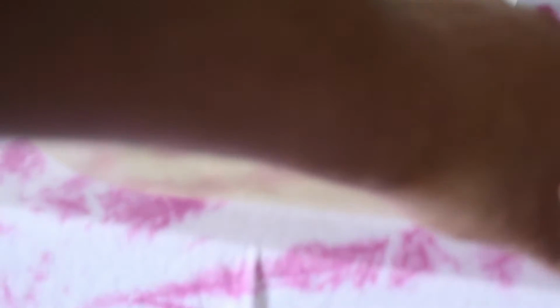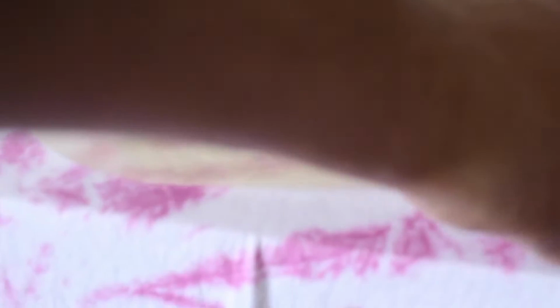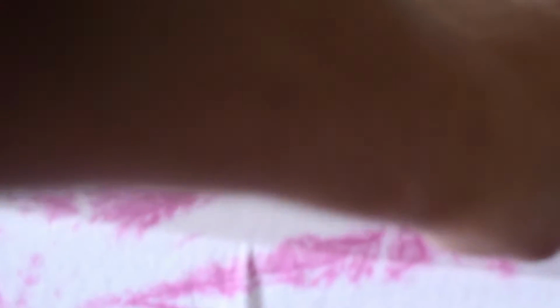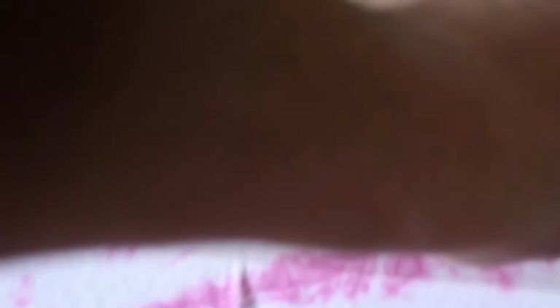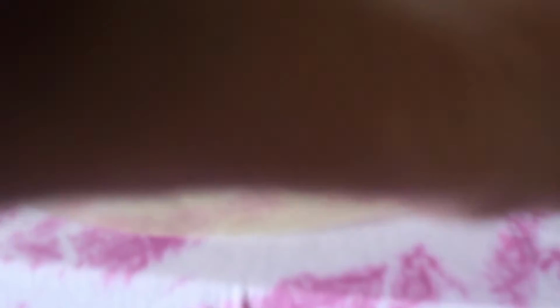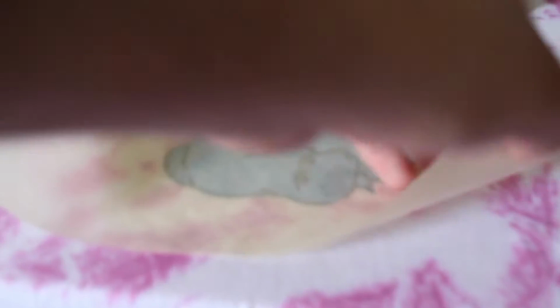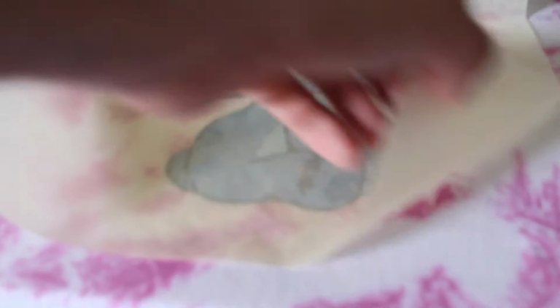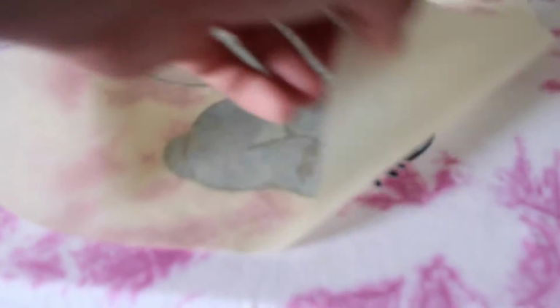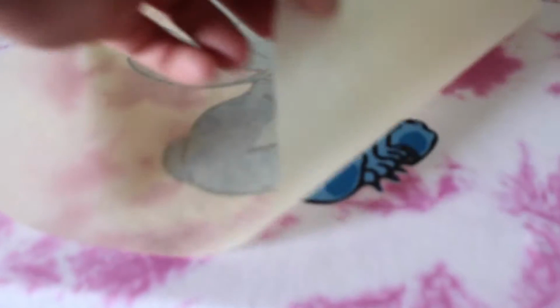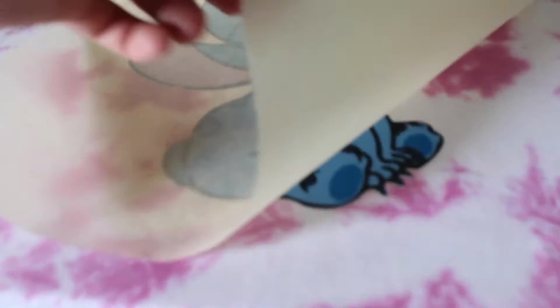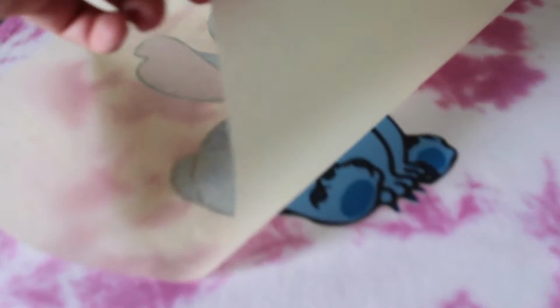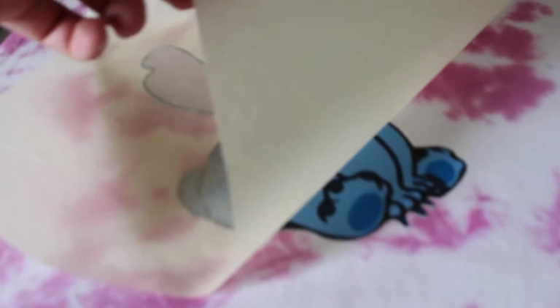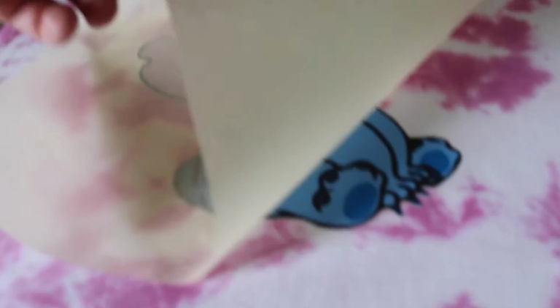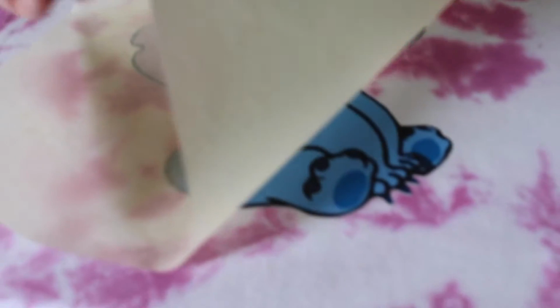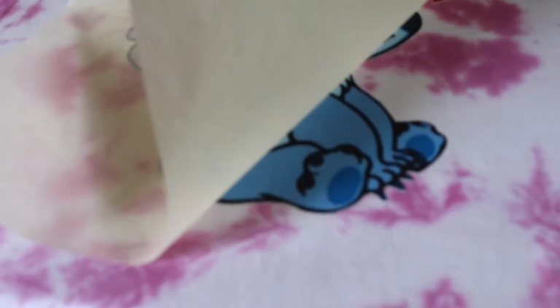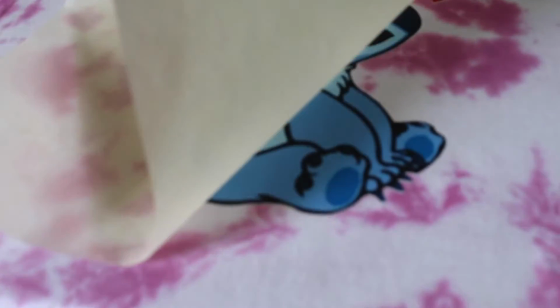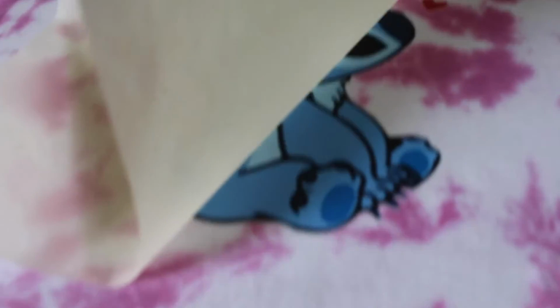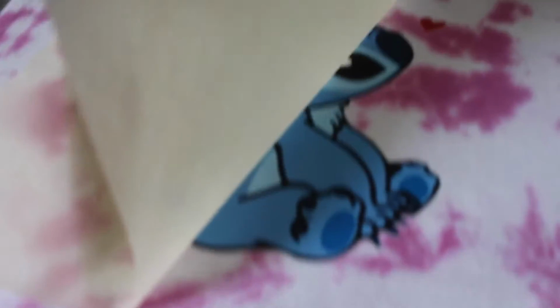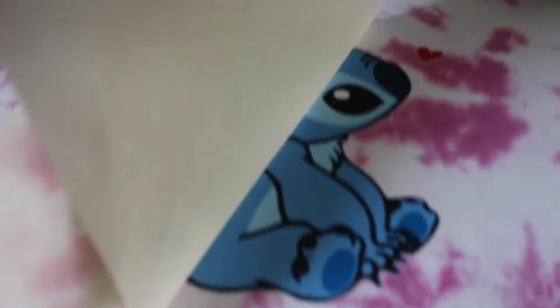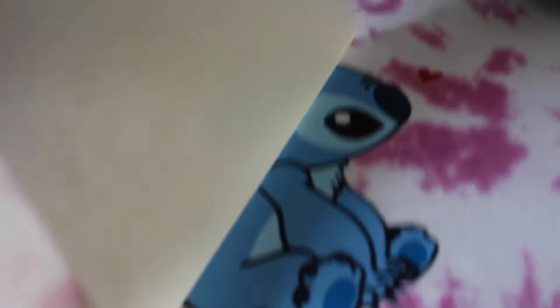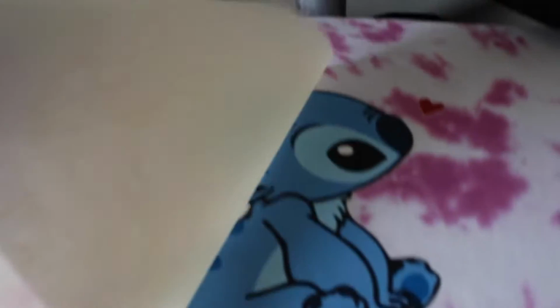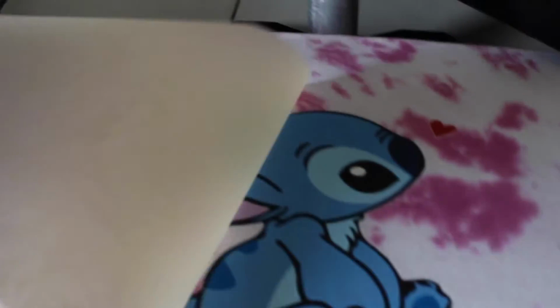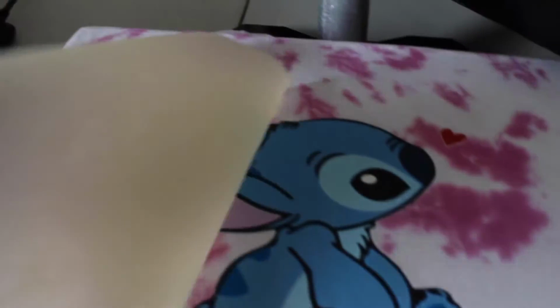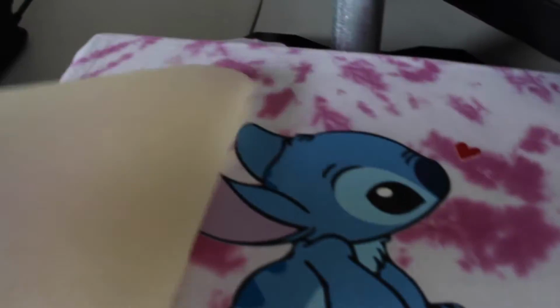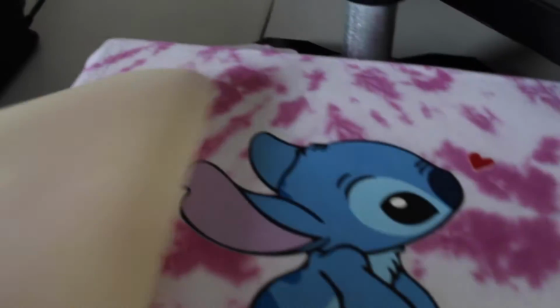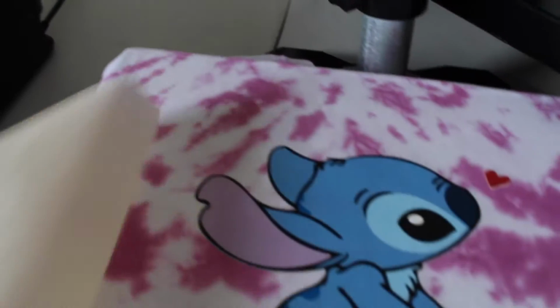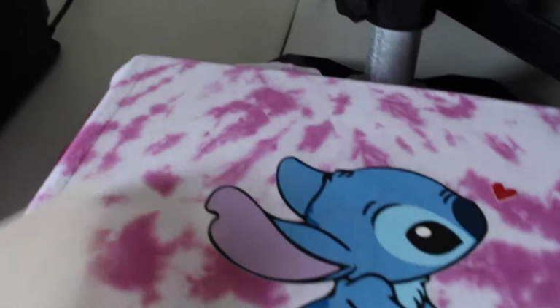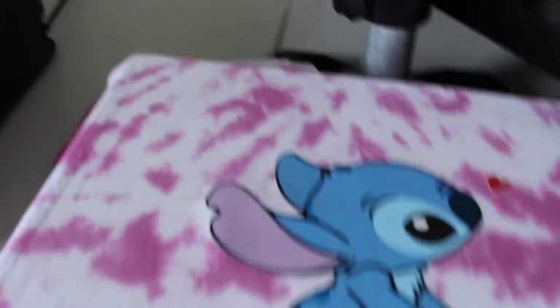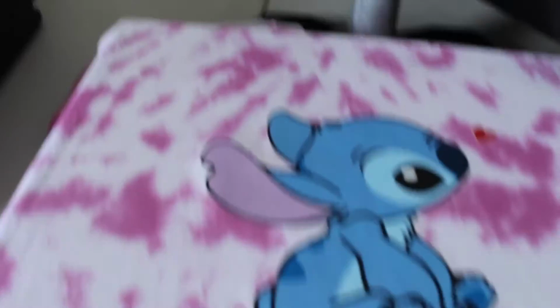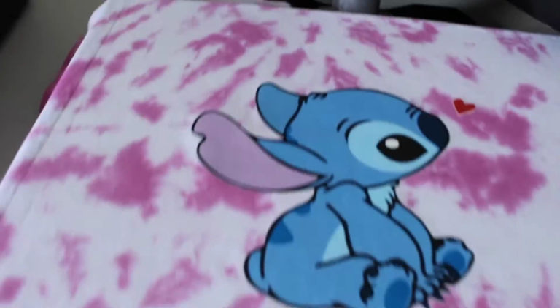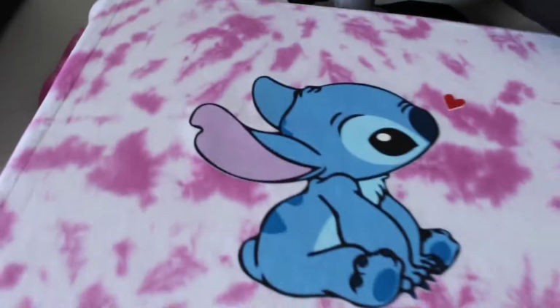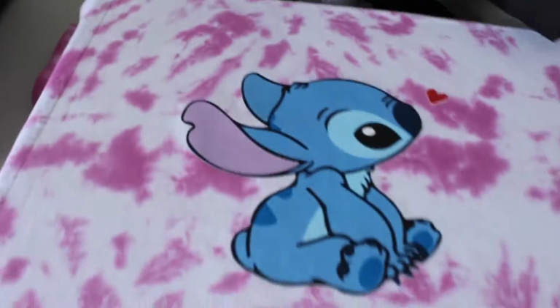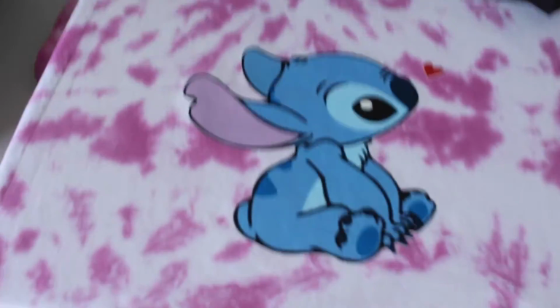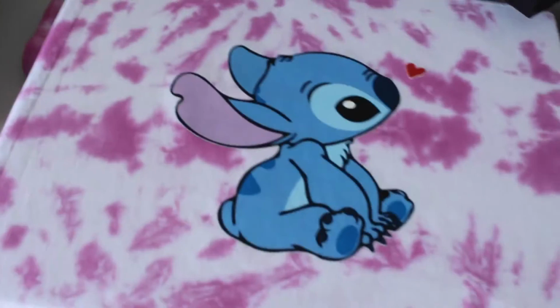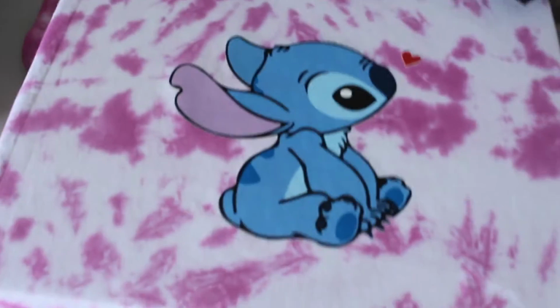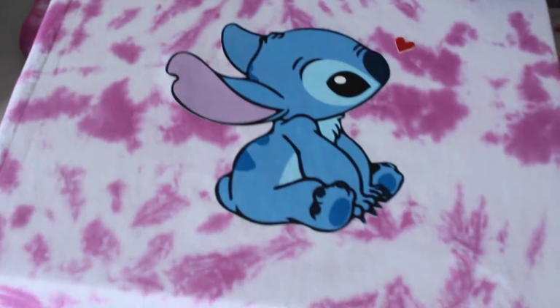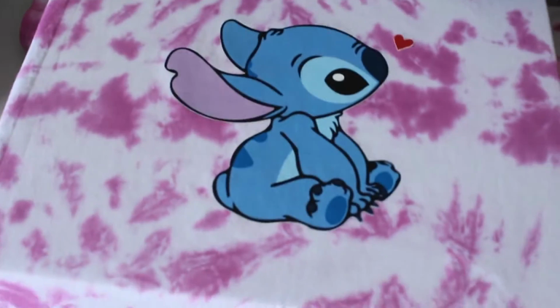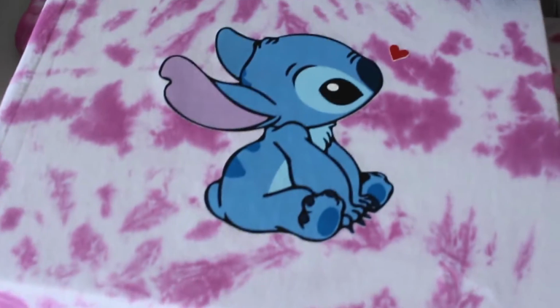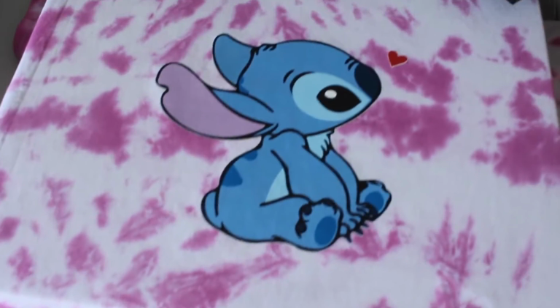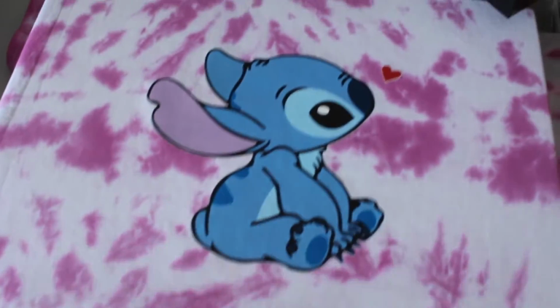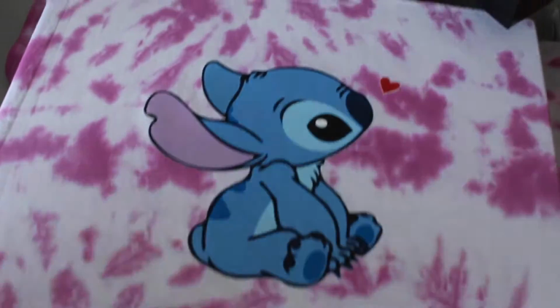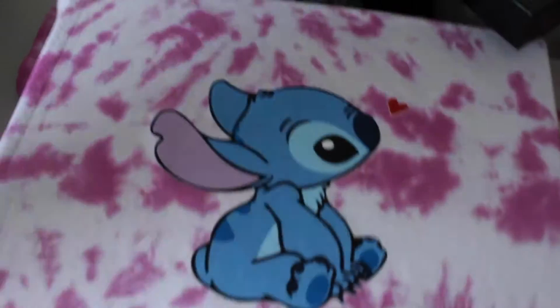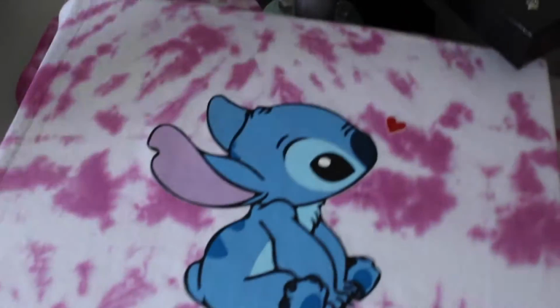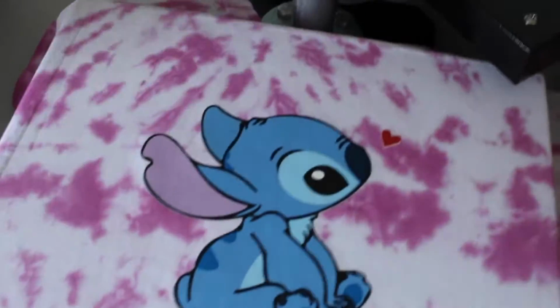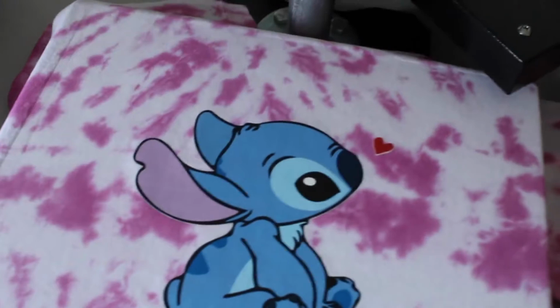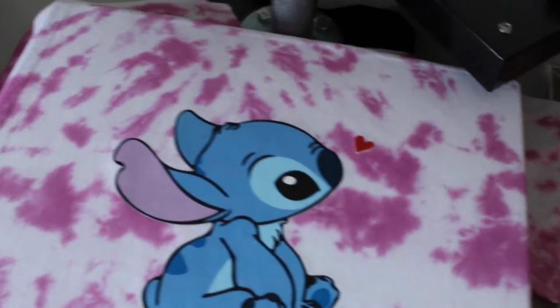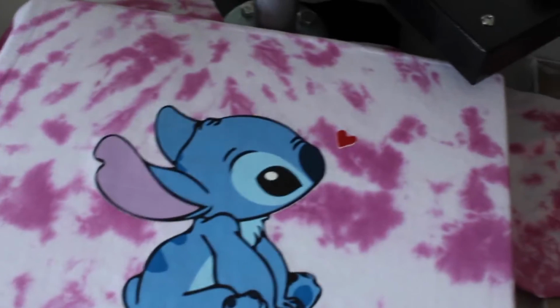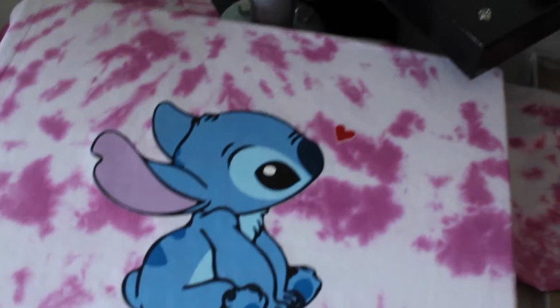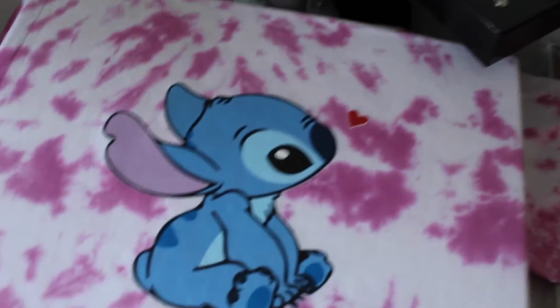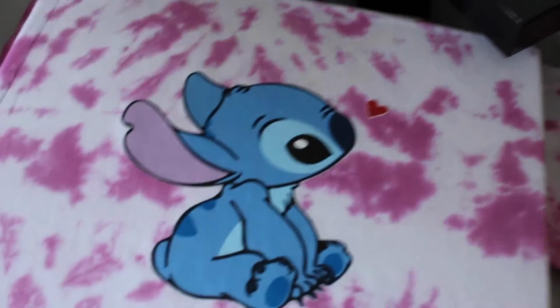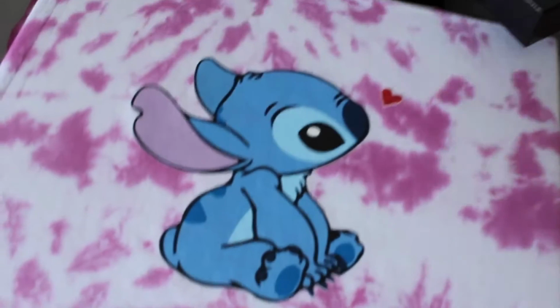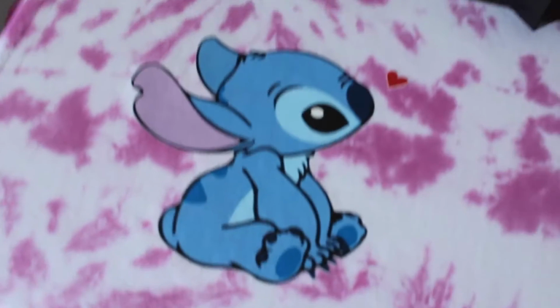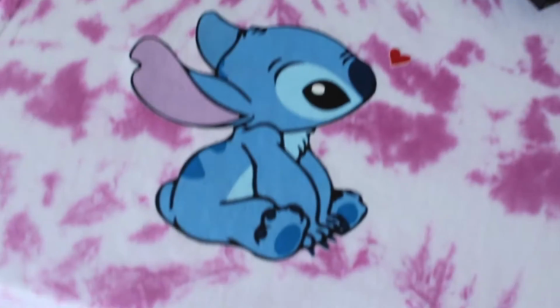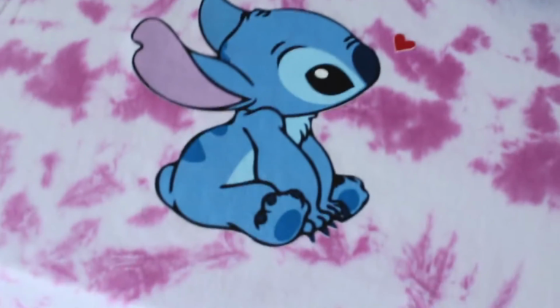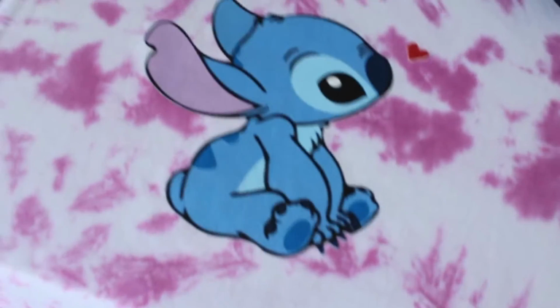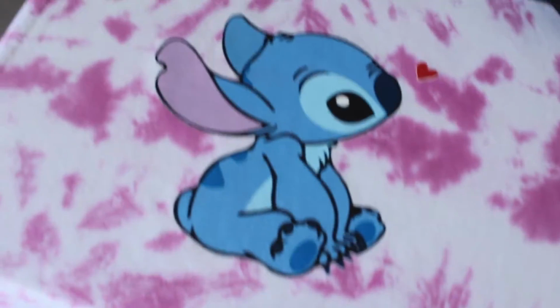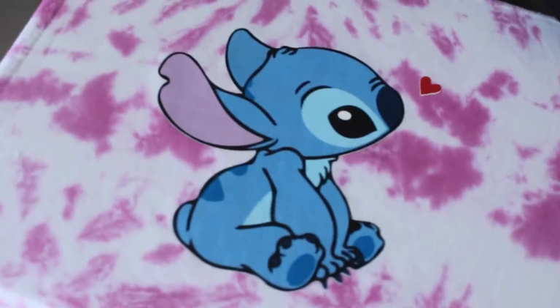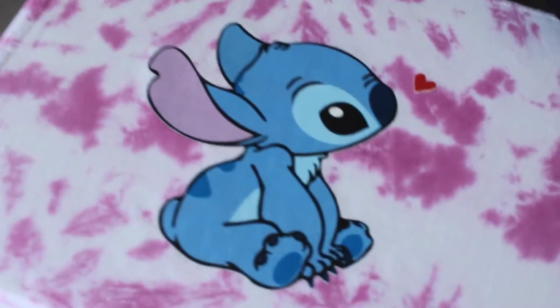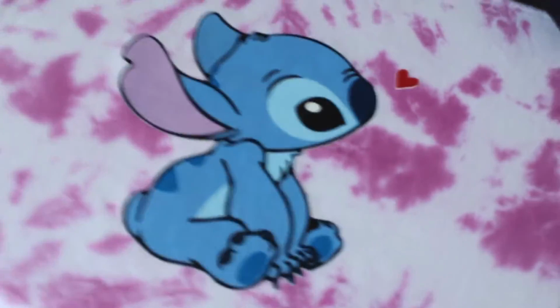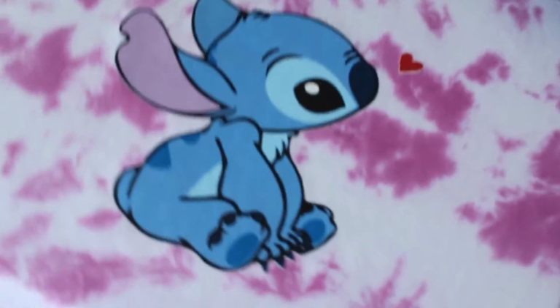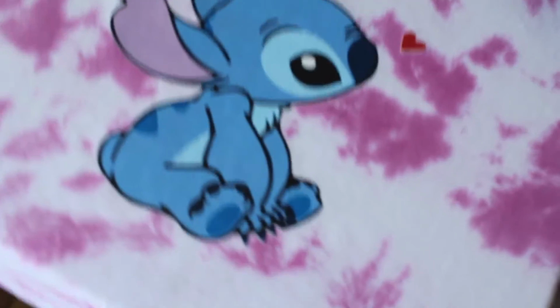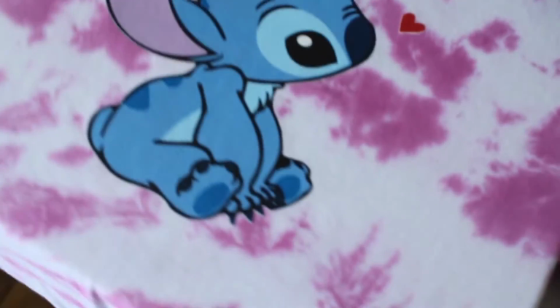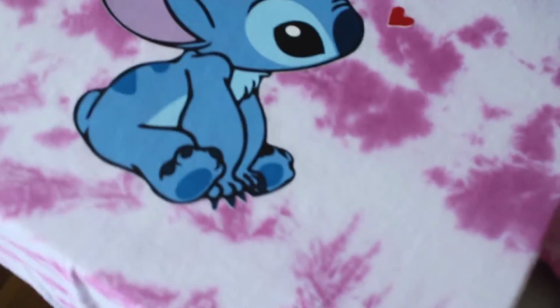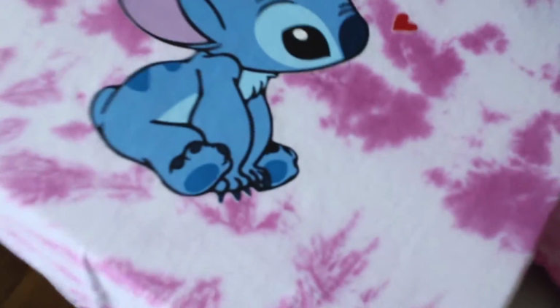Alright guys, here's the final result. Here we go. Another baby Stitch.